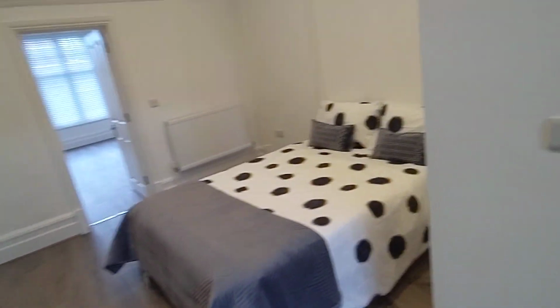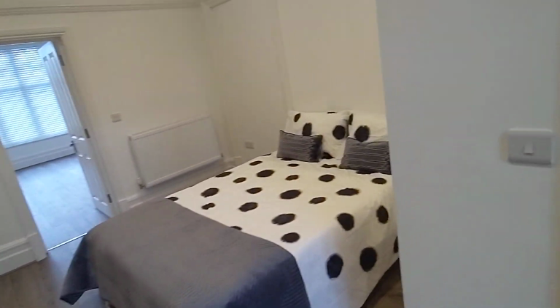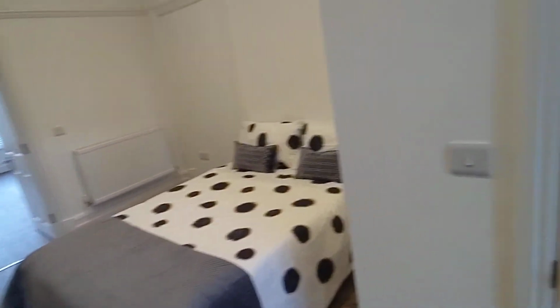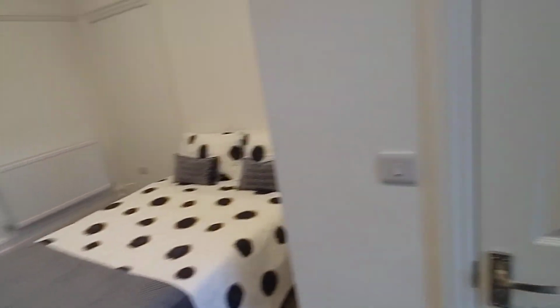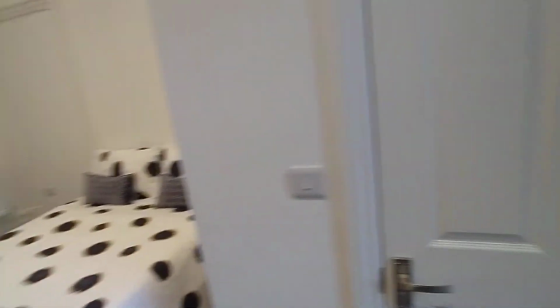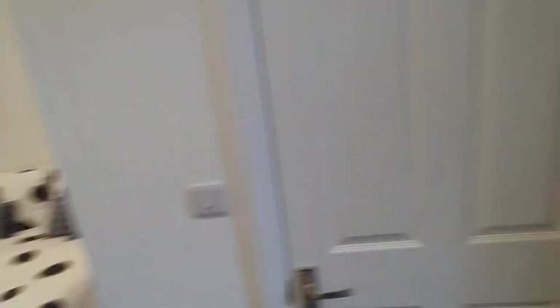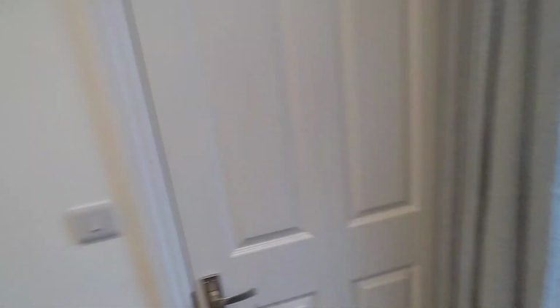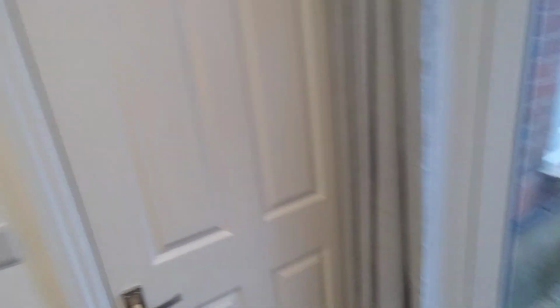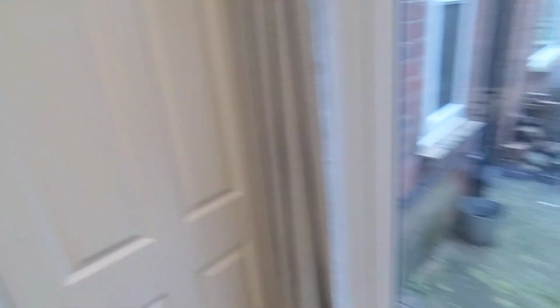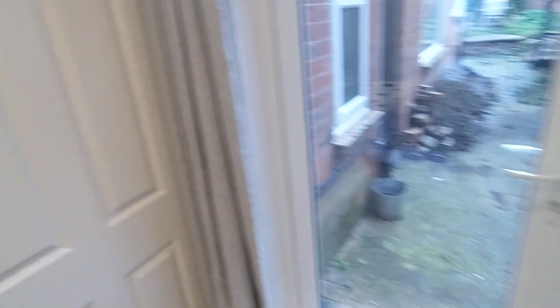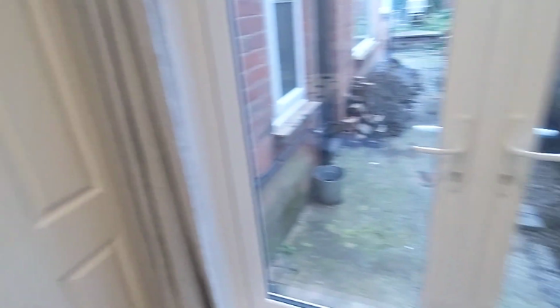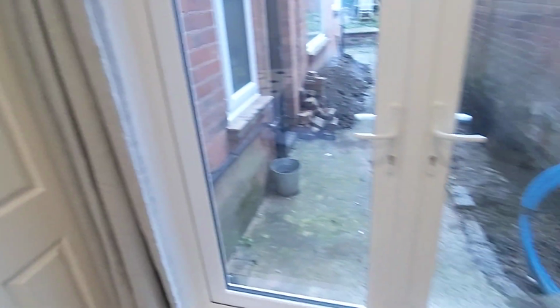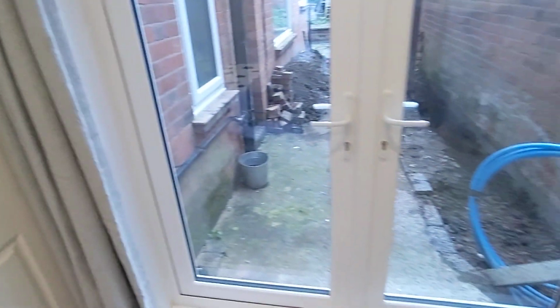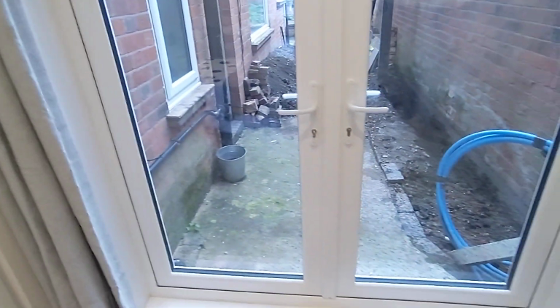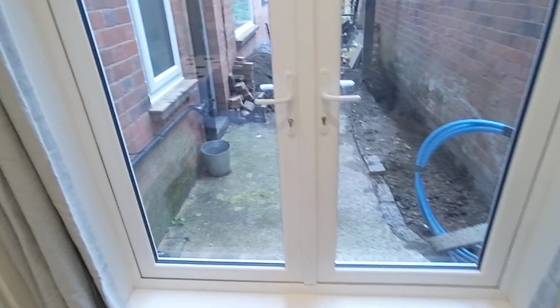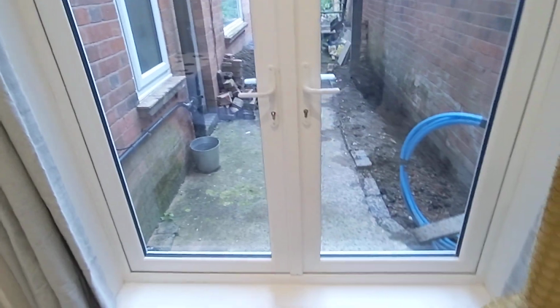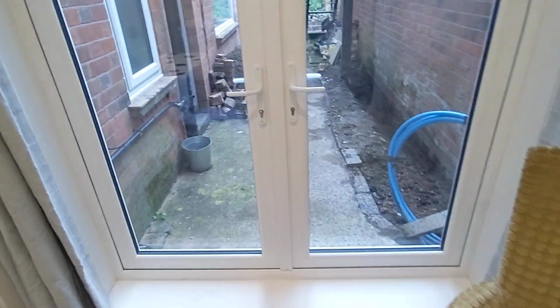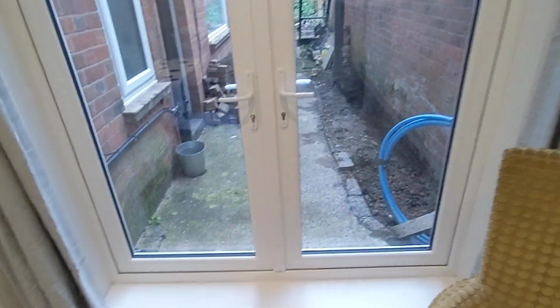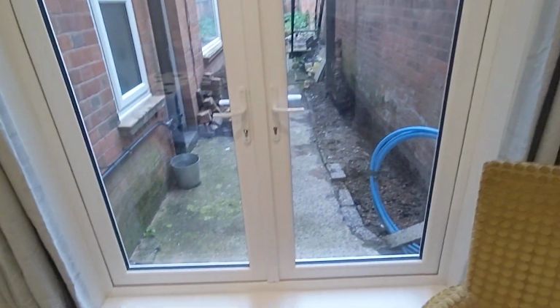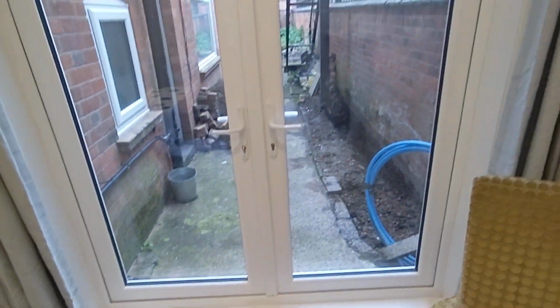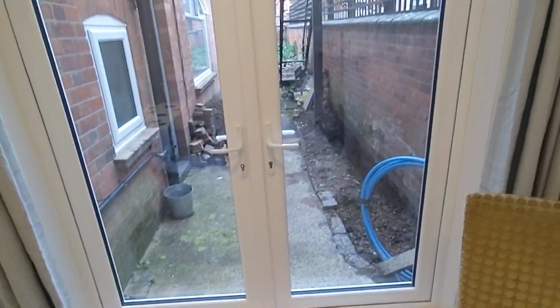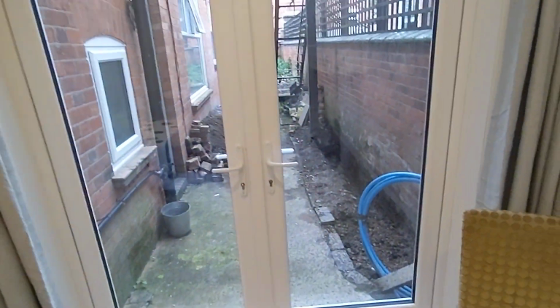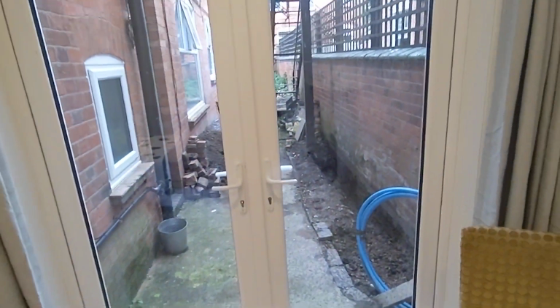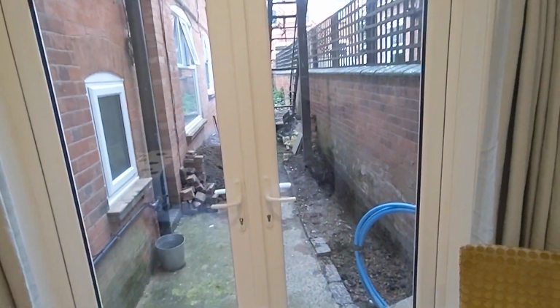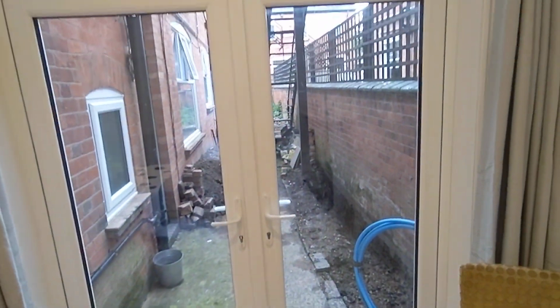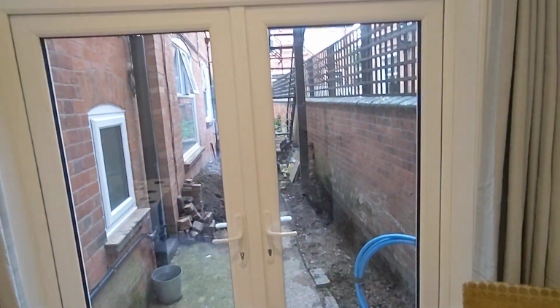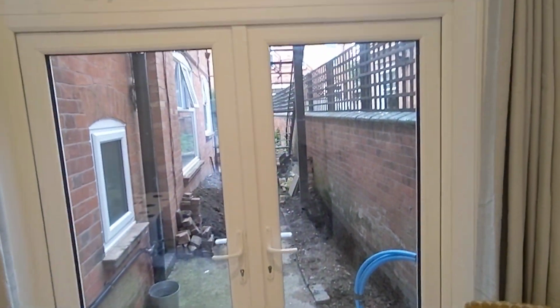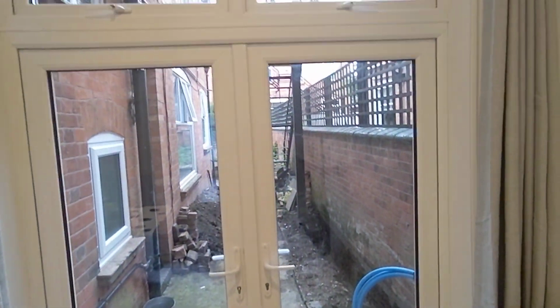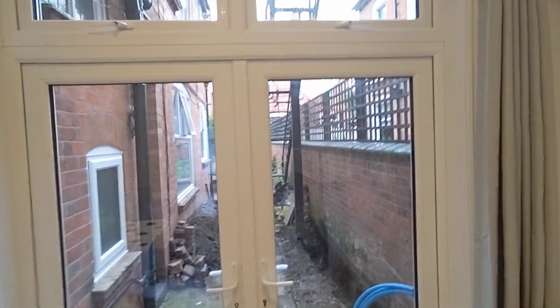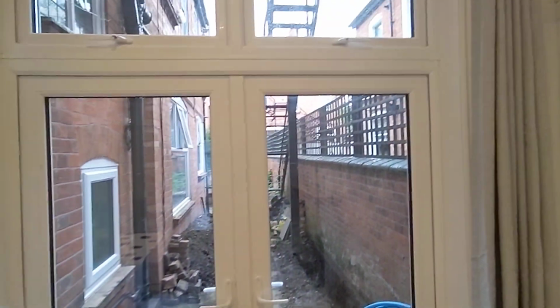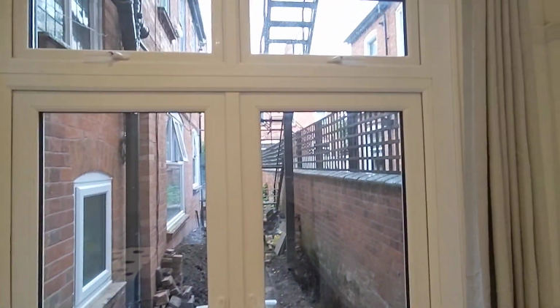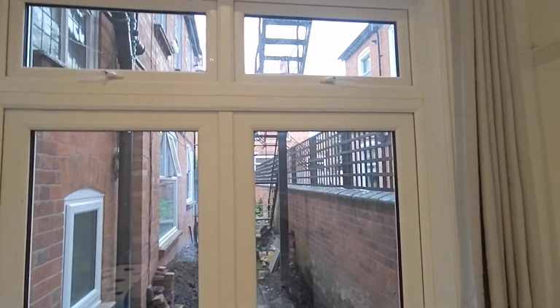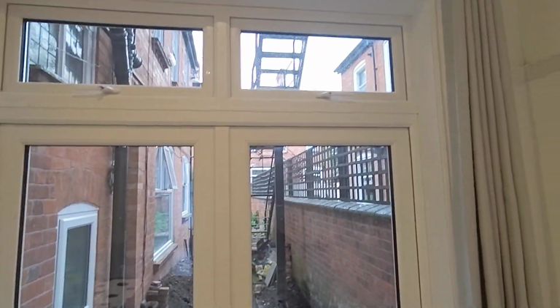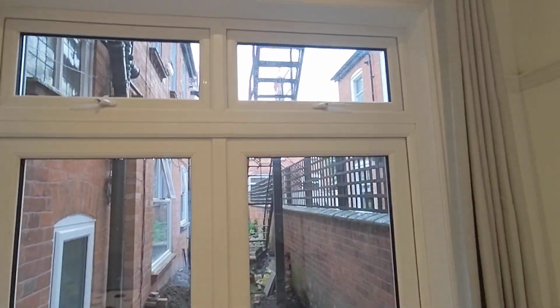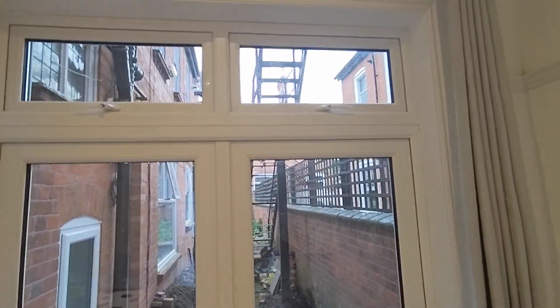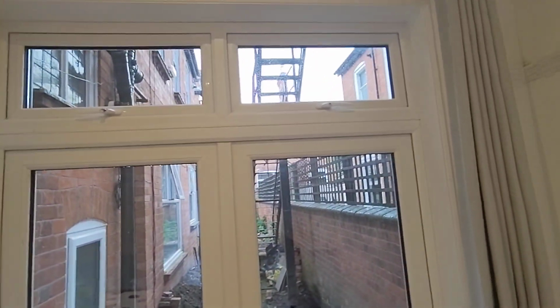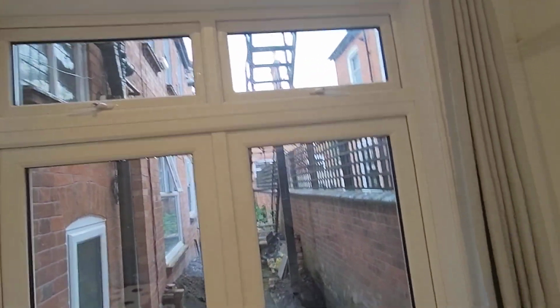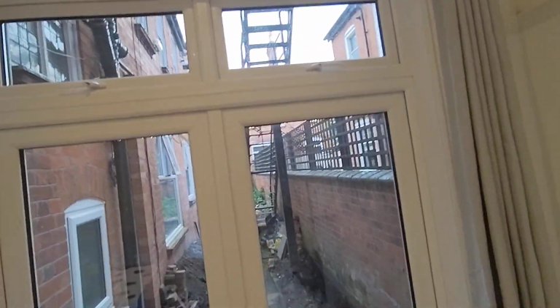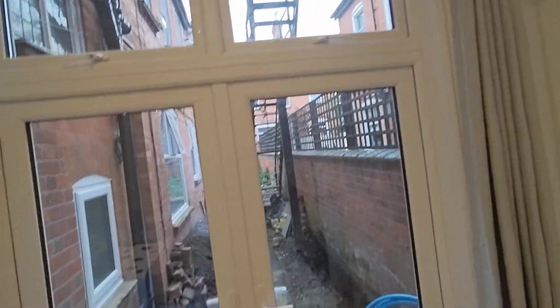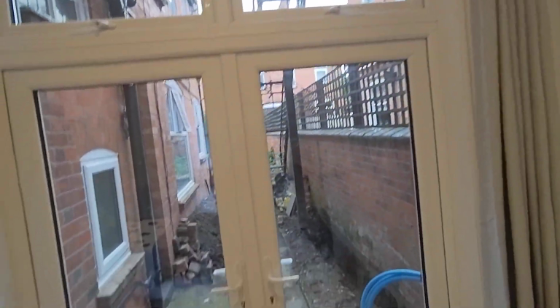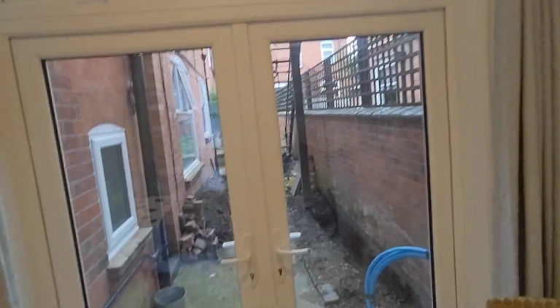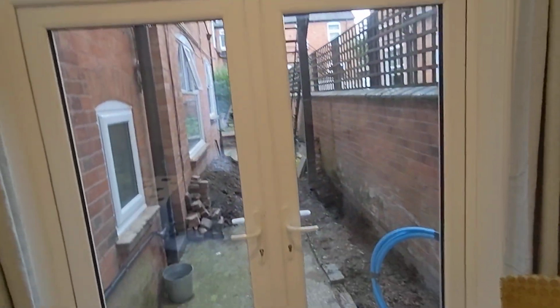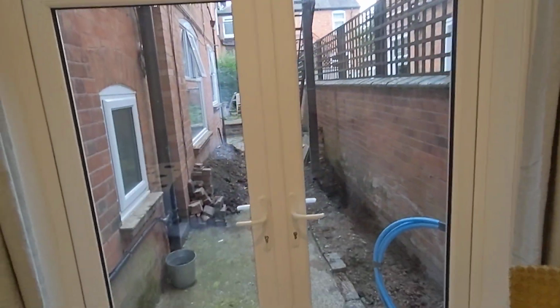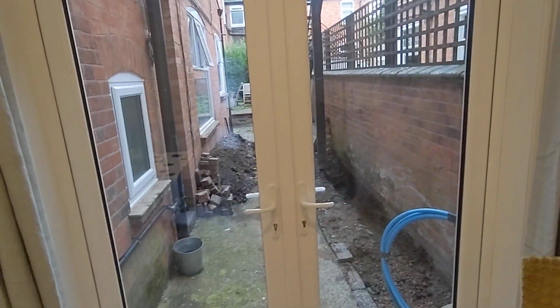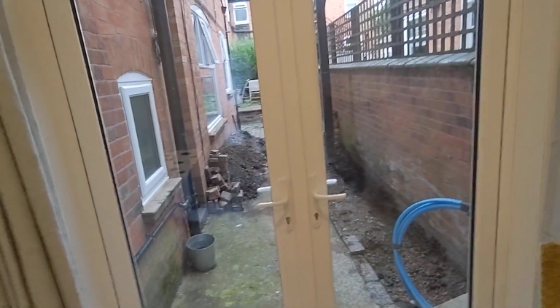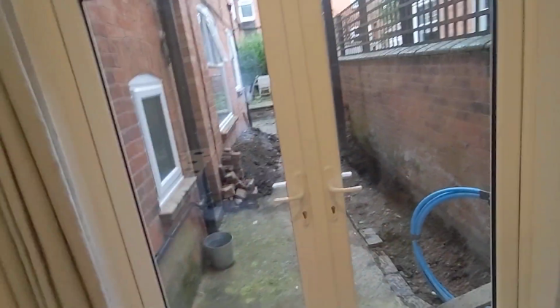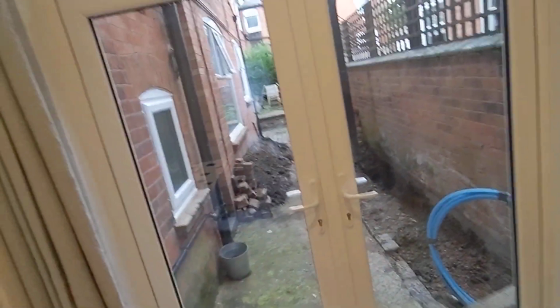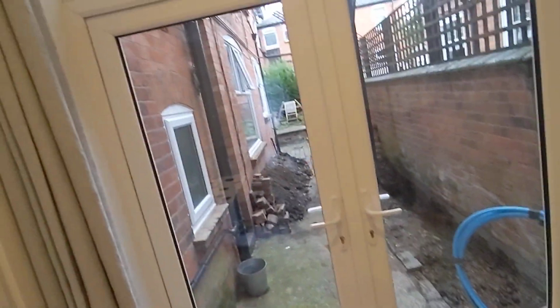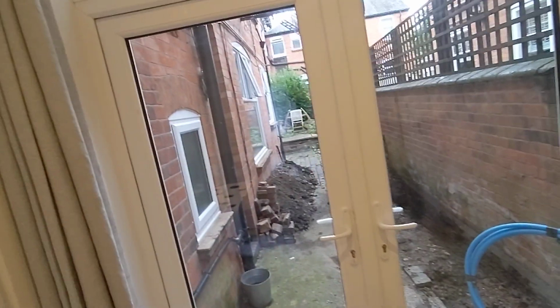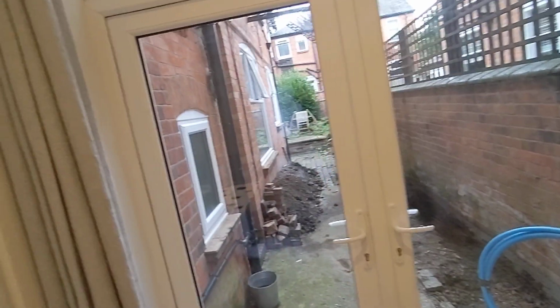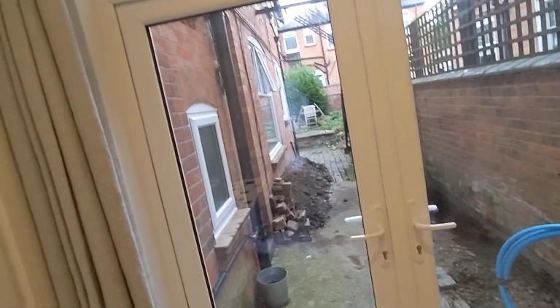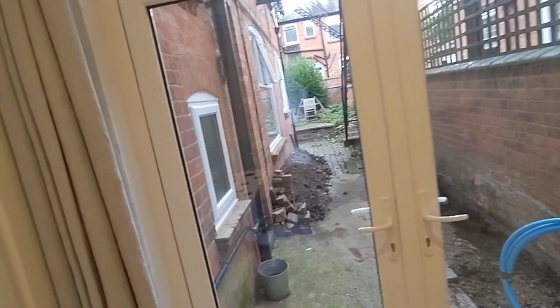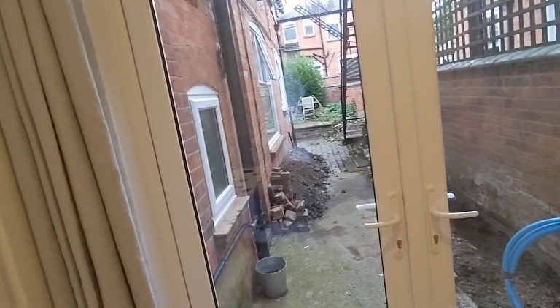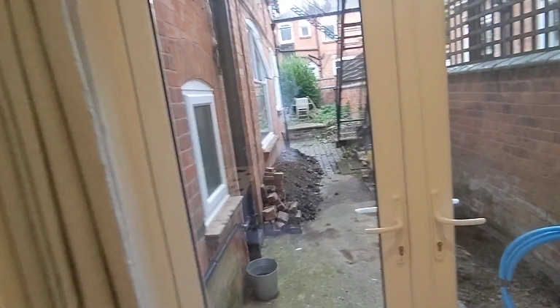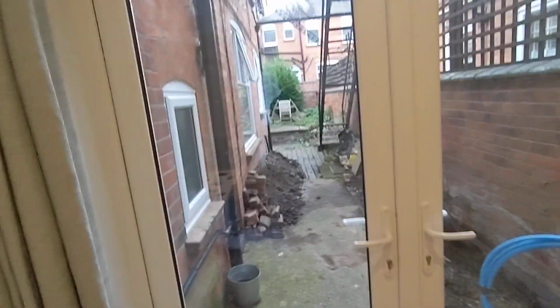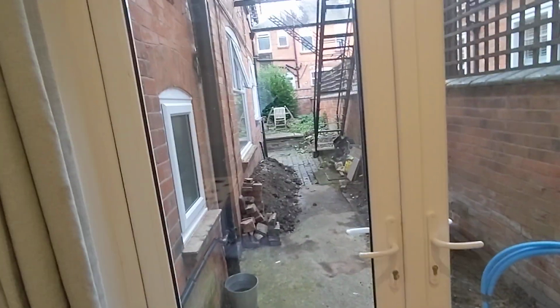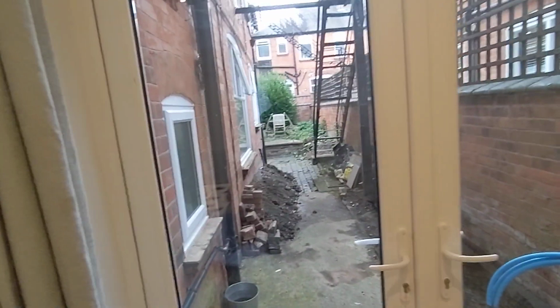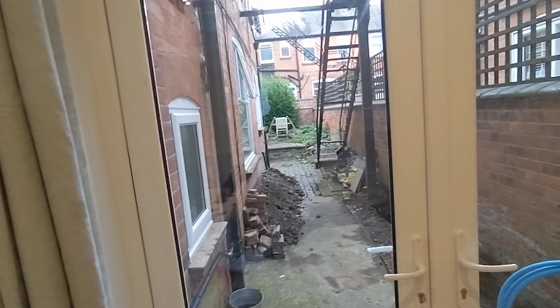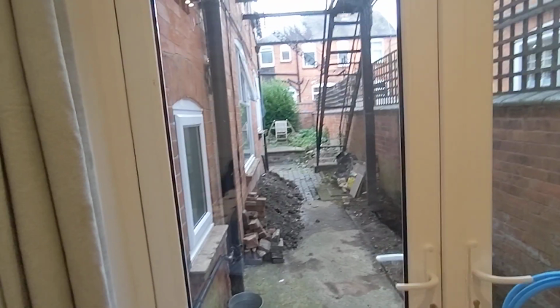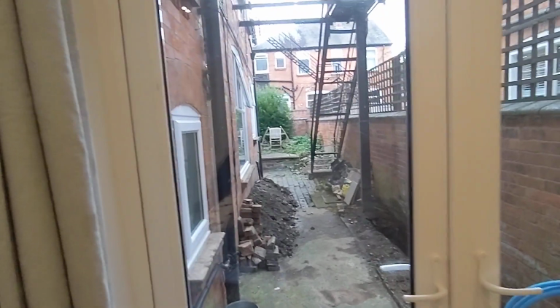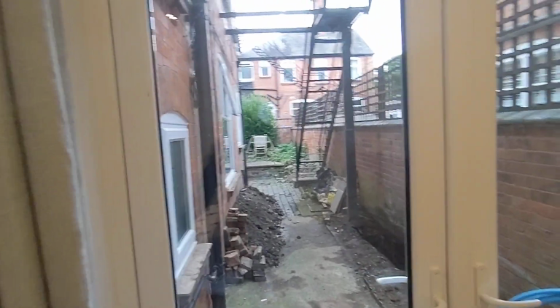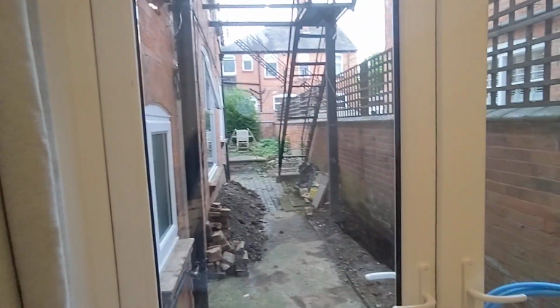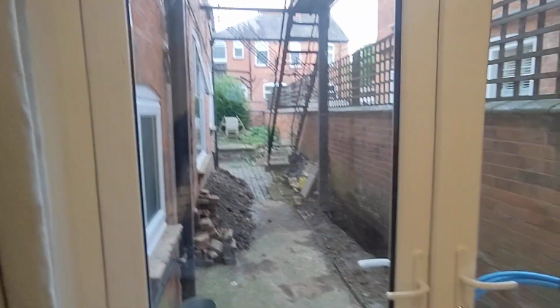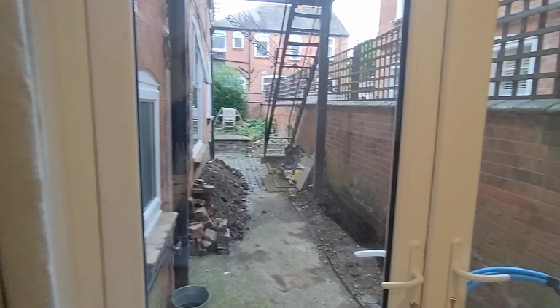Got the patio doors, French doors, take you out into the back garden, which is a nice little benefit to get in an apartment — you obviously don't usually get that.